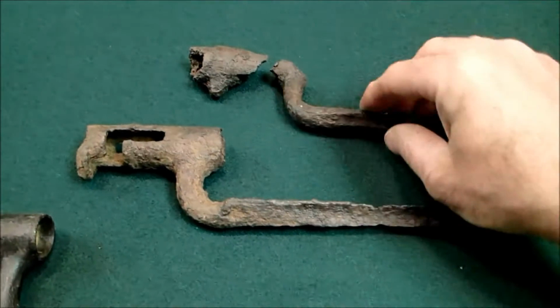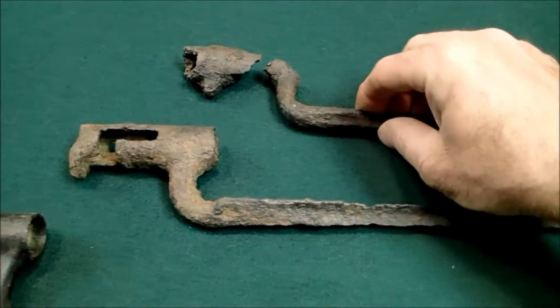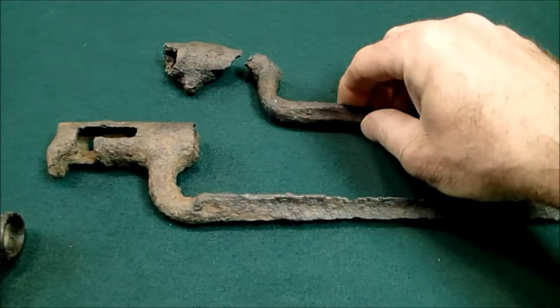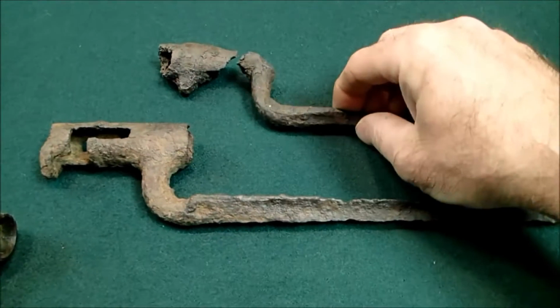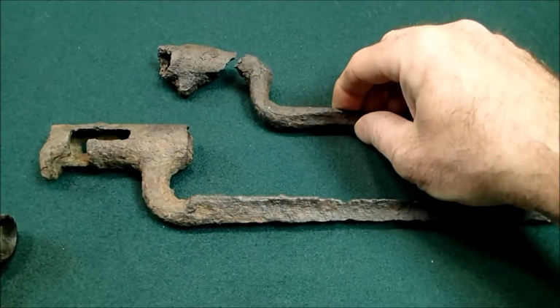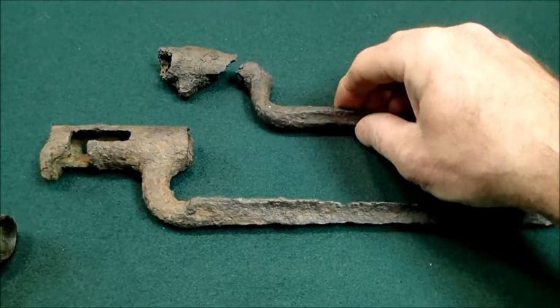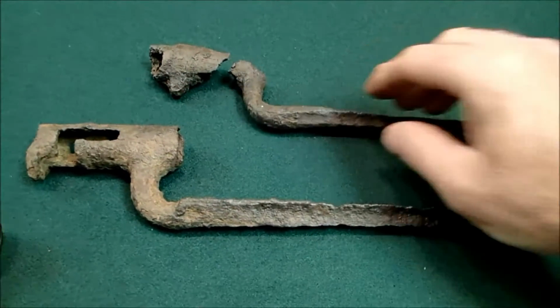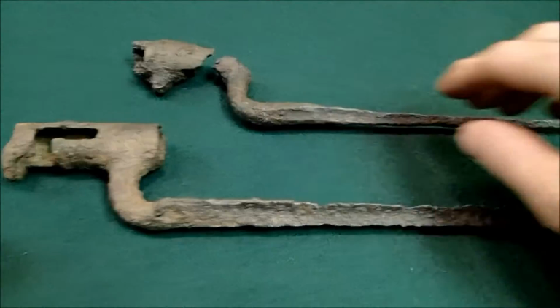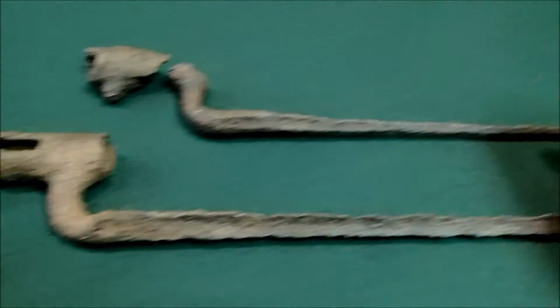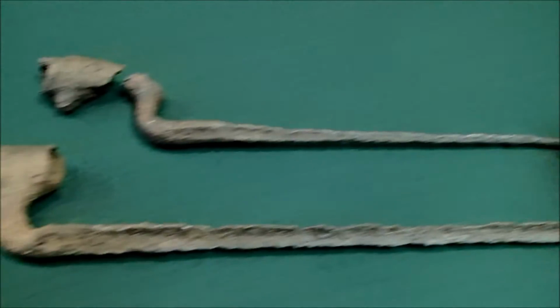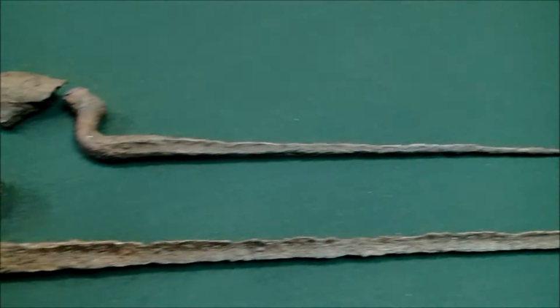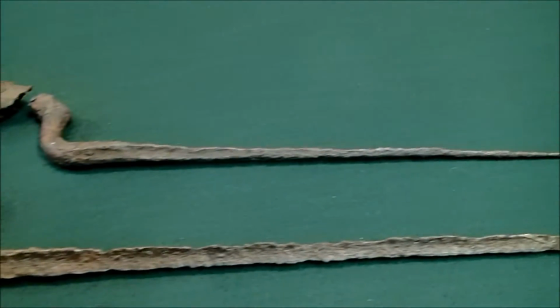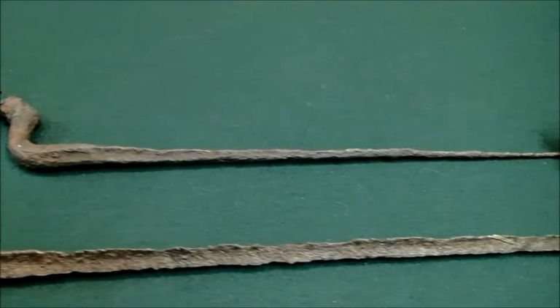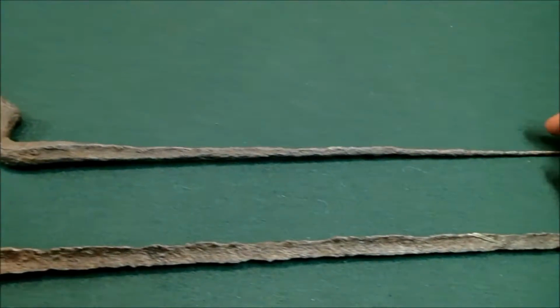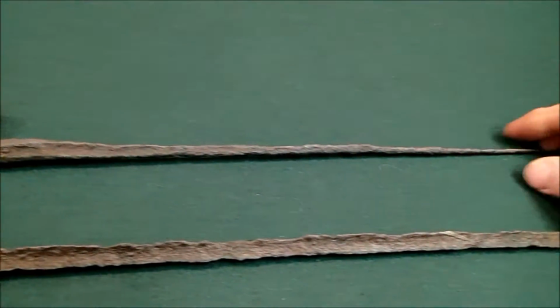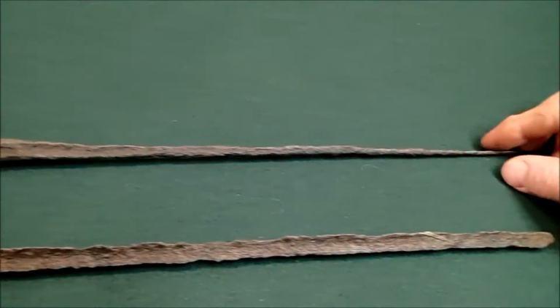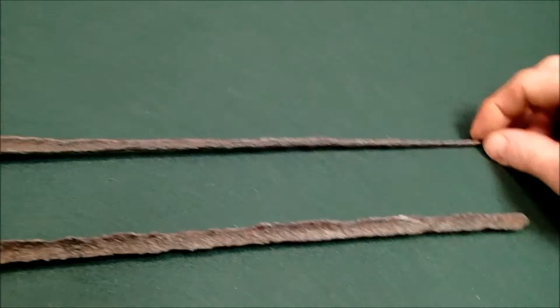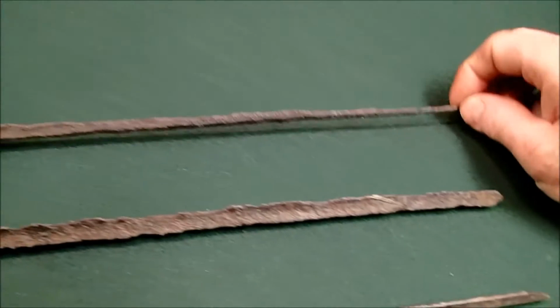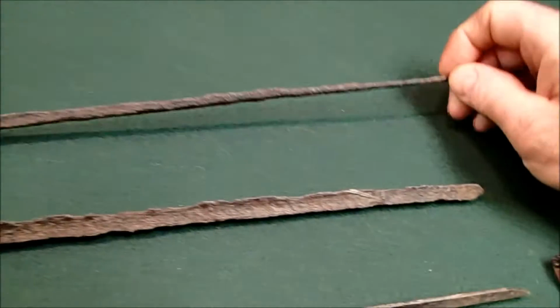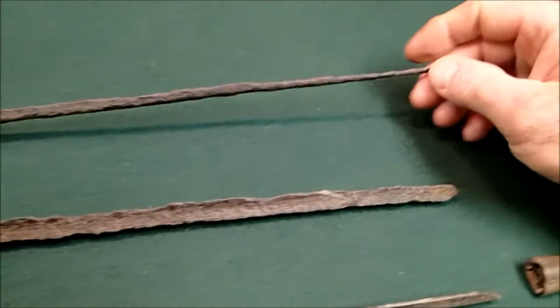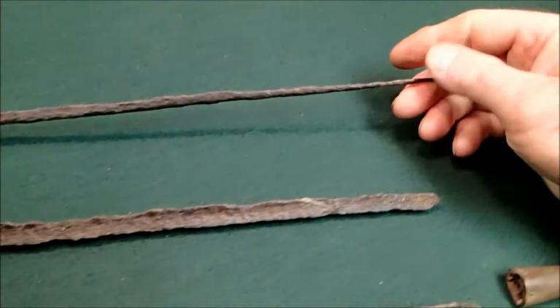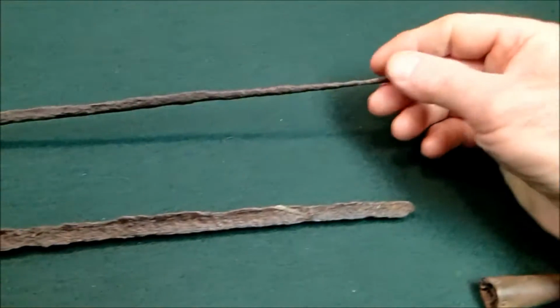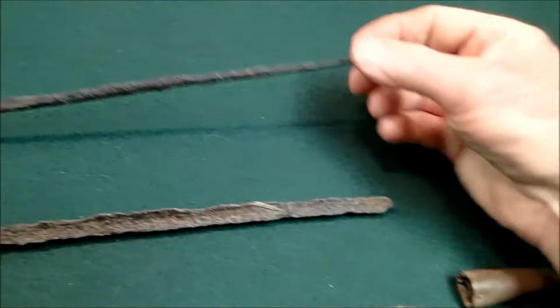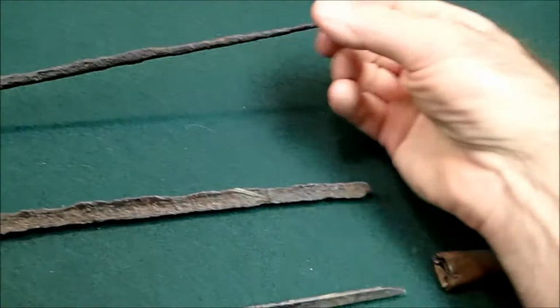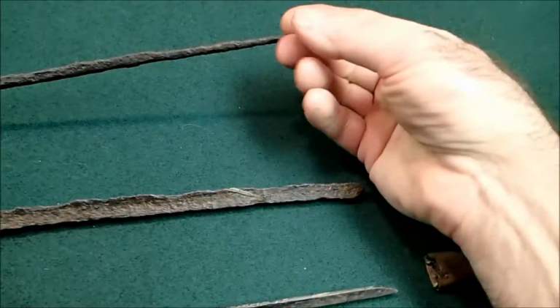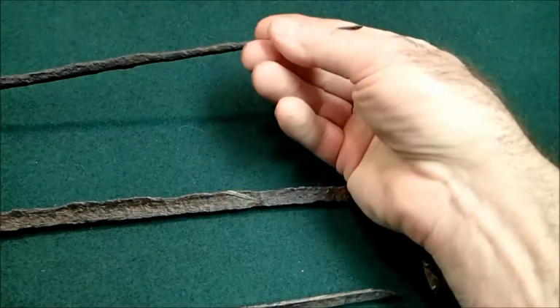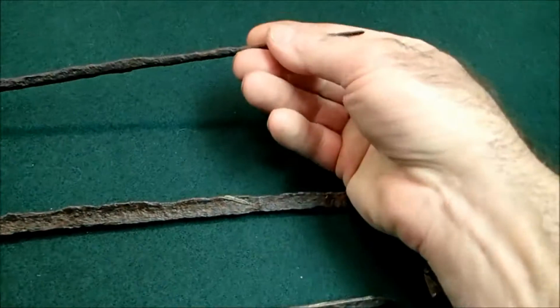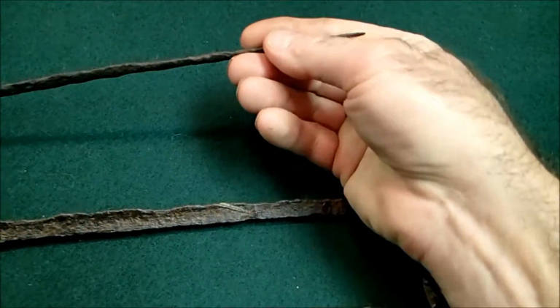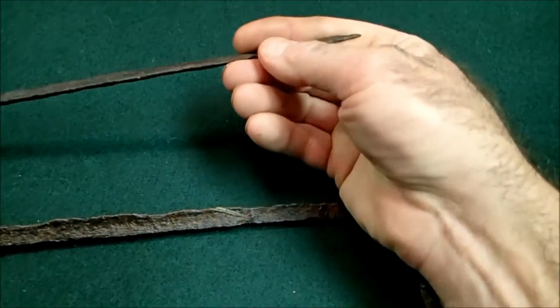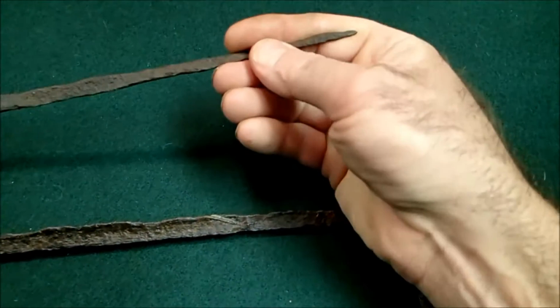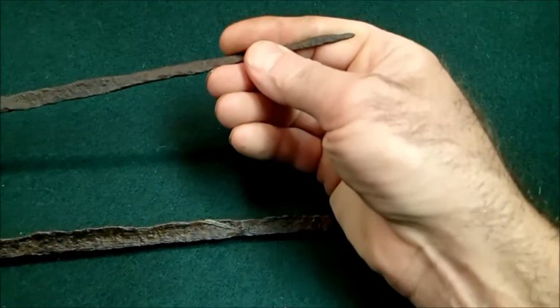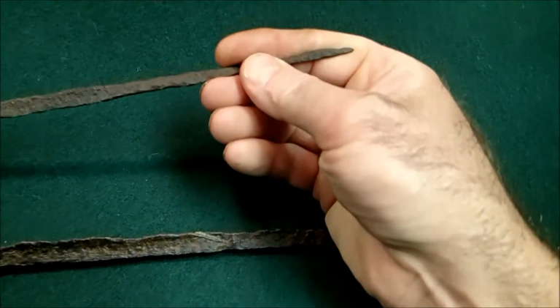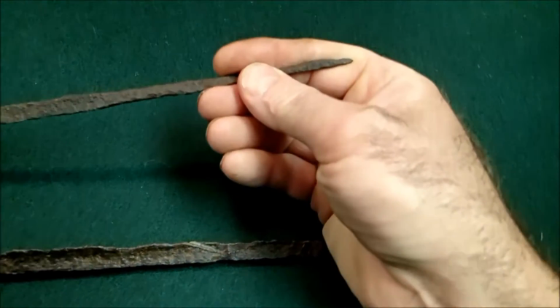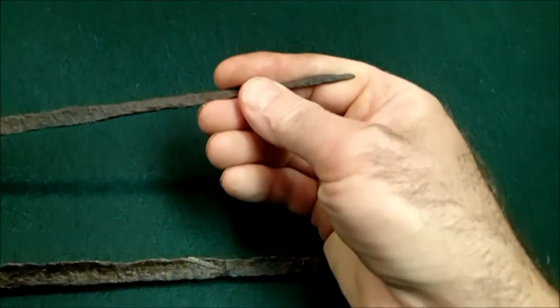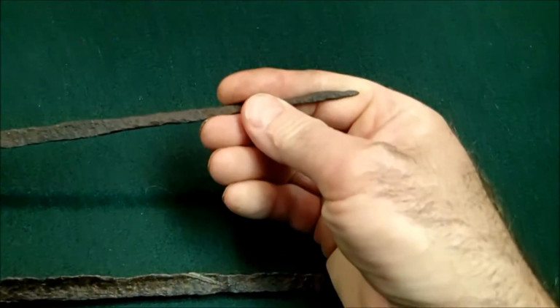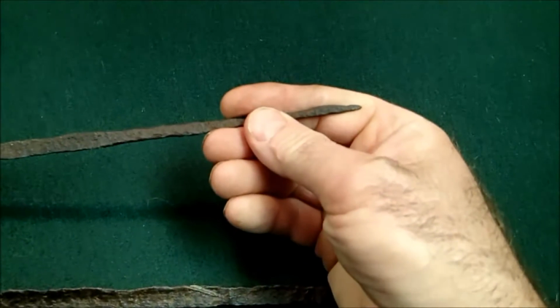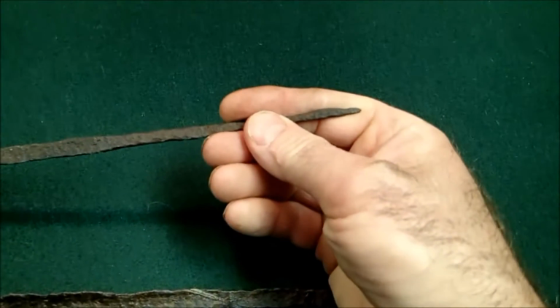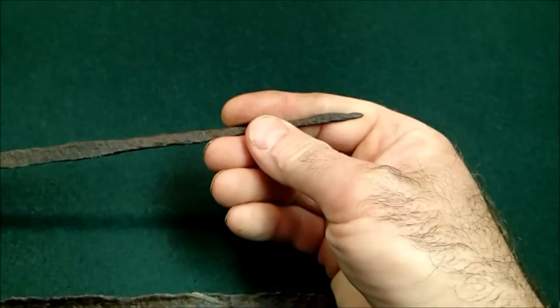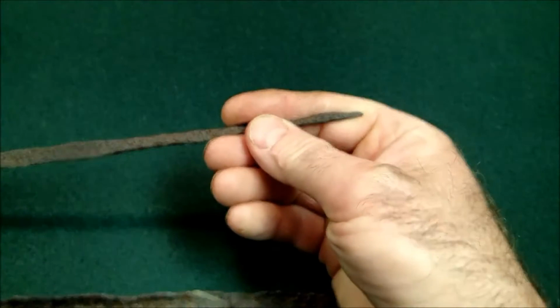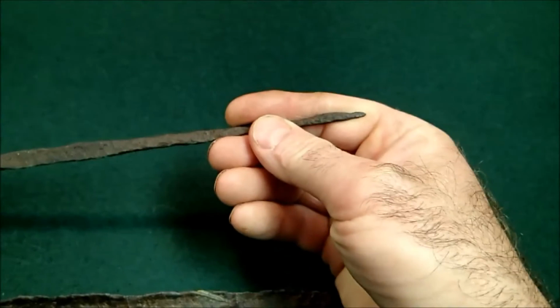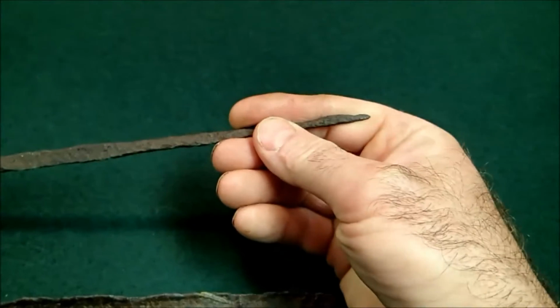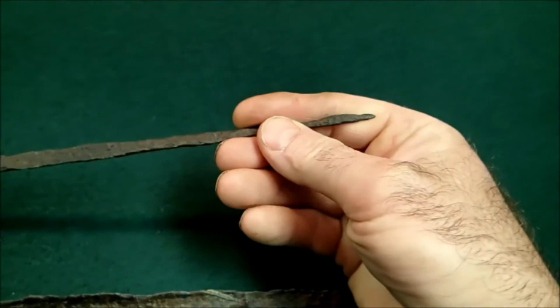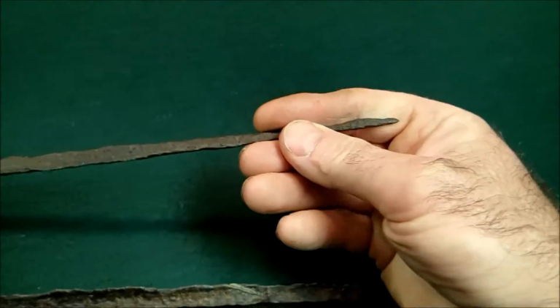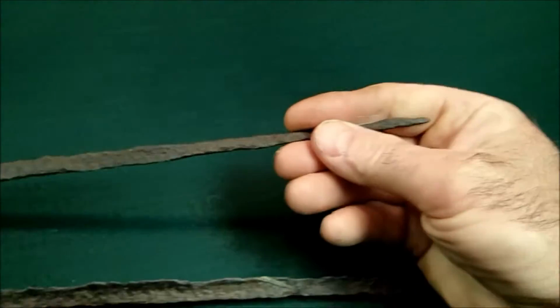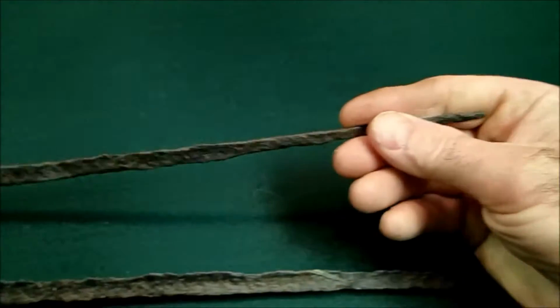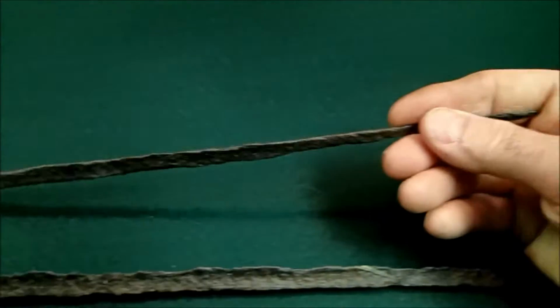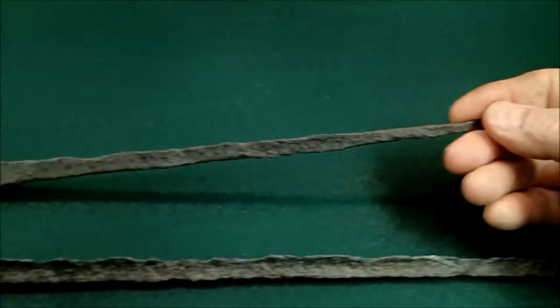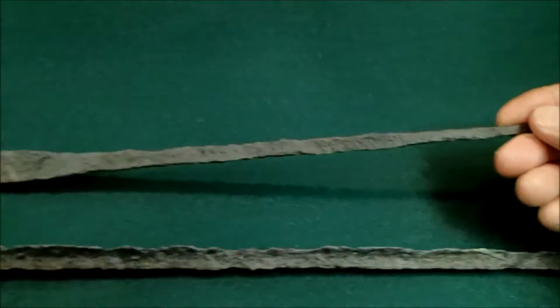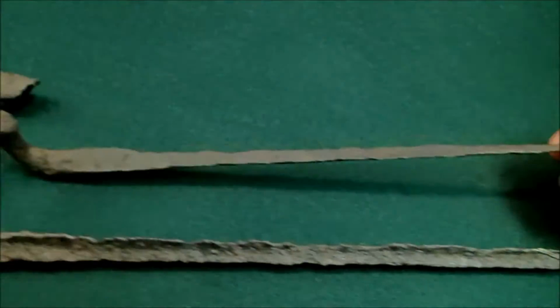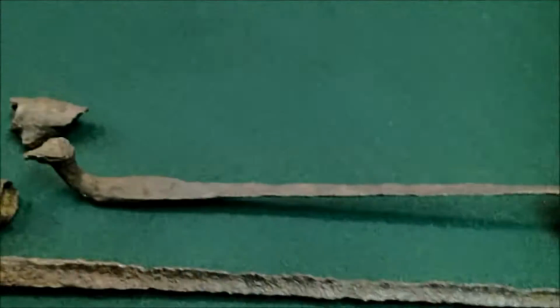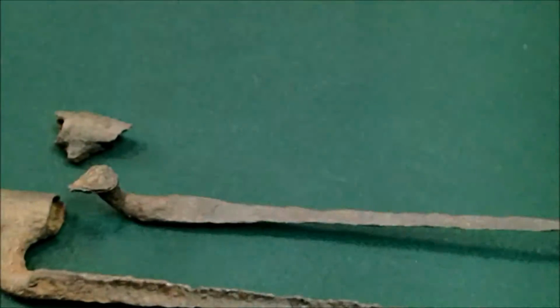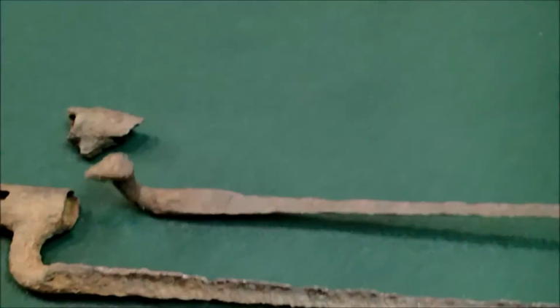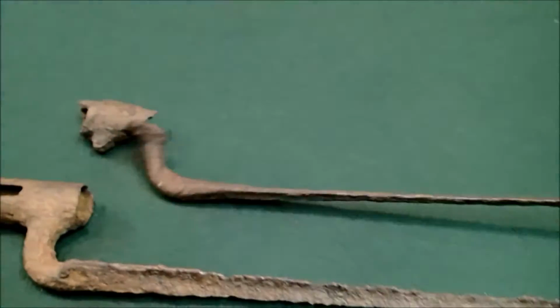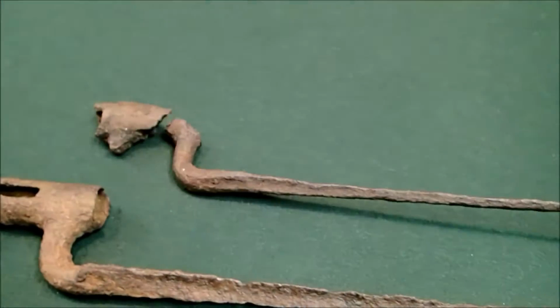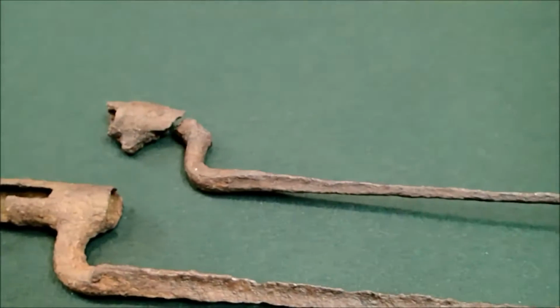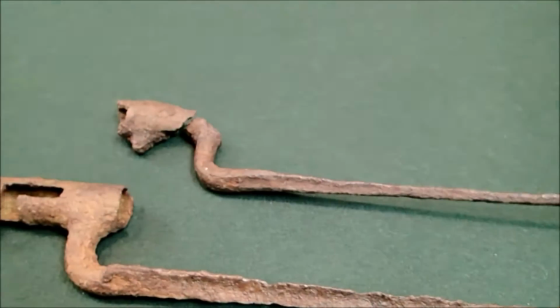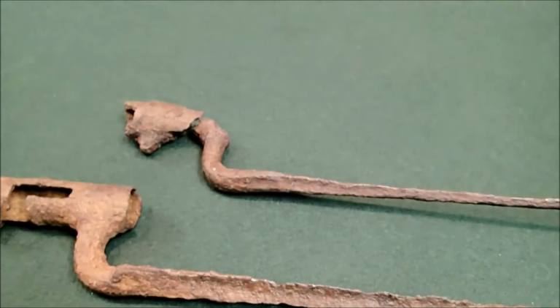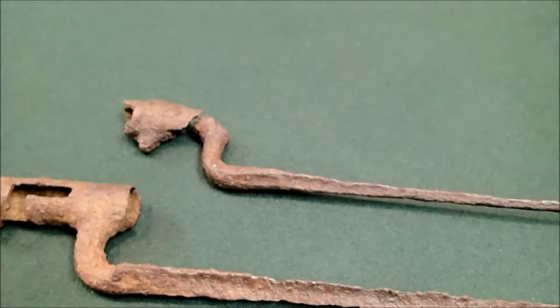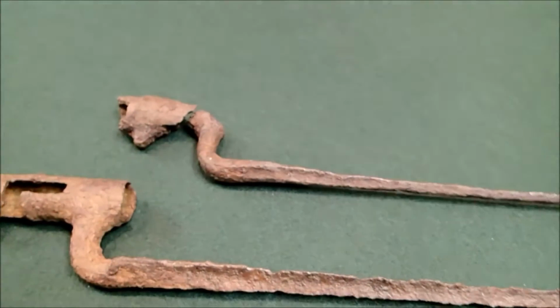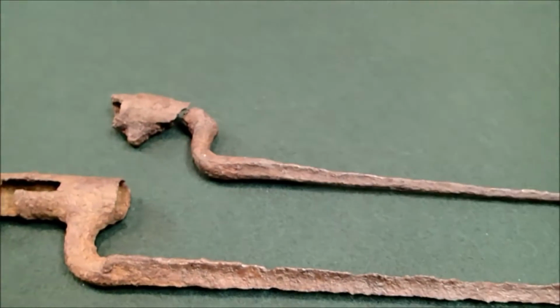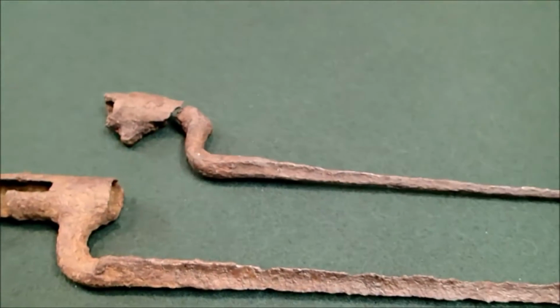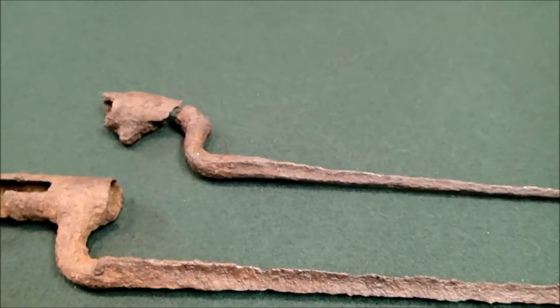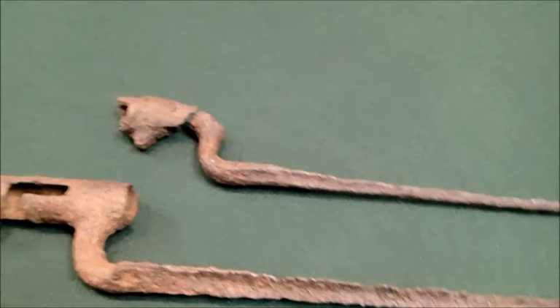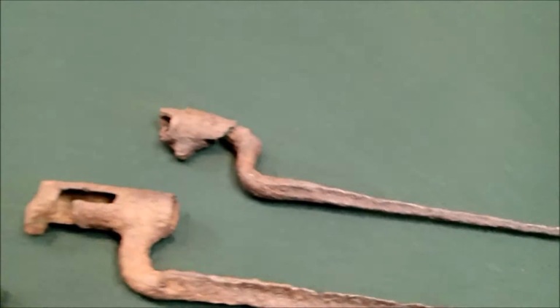This one here is in really bad shape. Look how small the blade is — look how thin that thing is. This was found in a mountain stream that was very acidic.